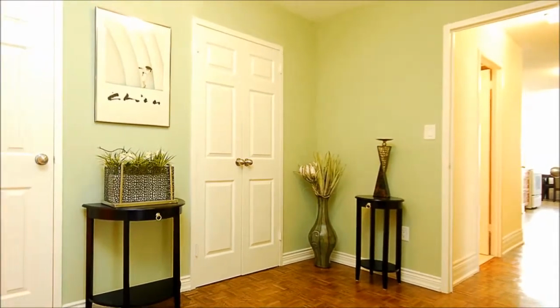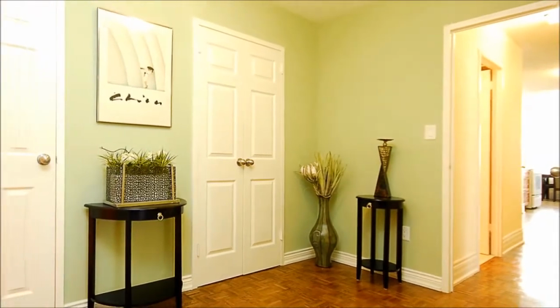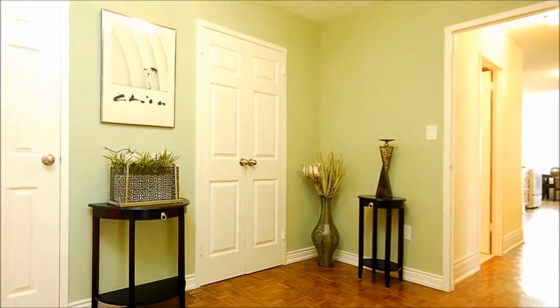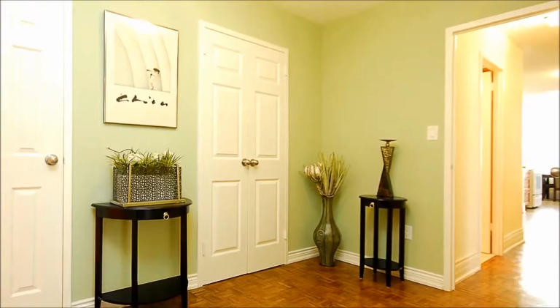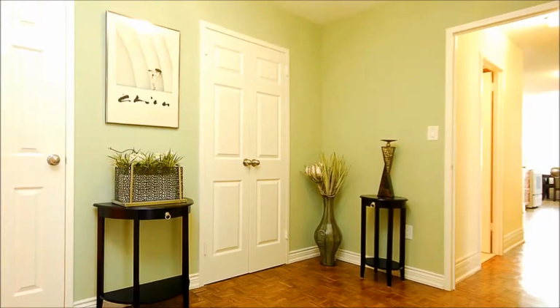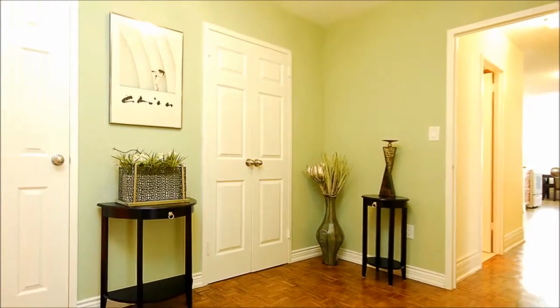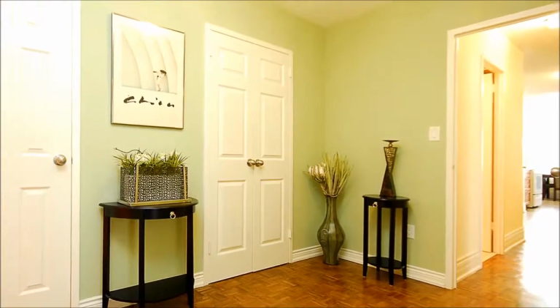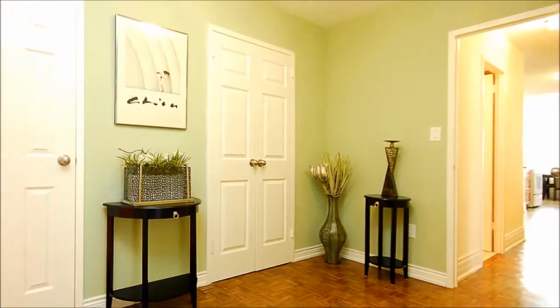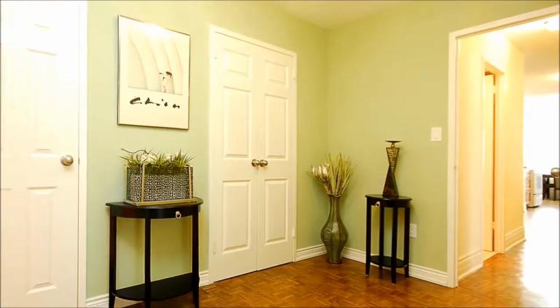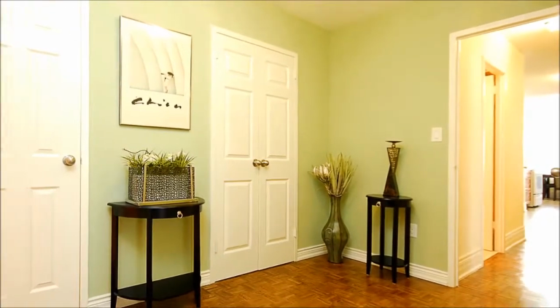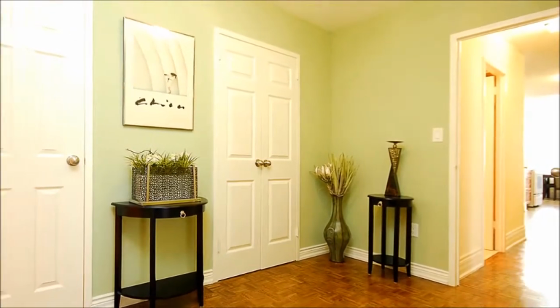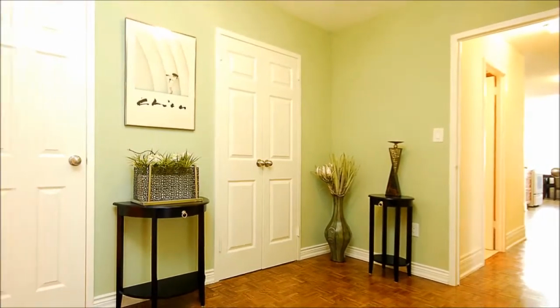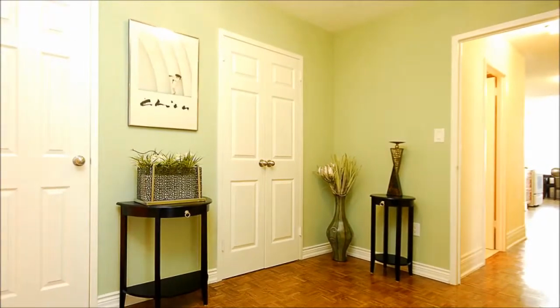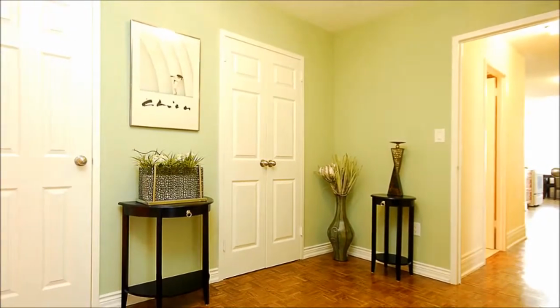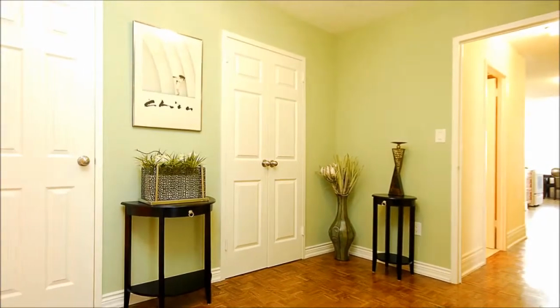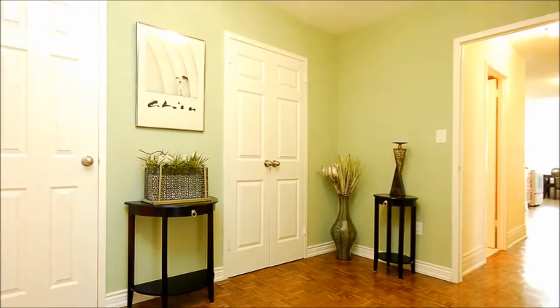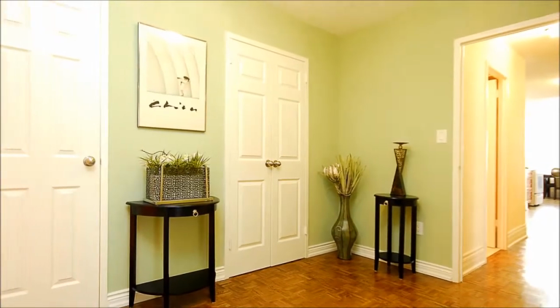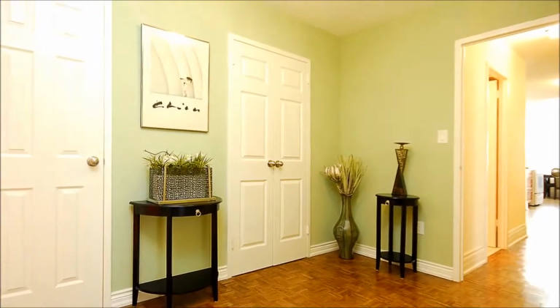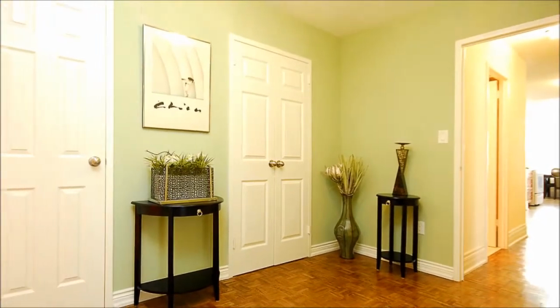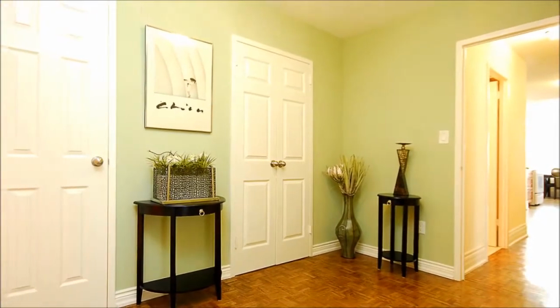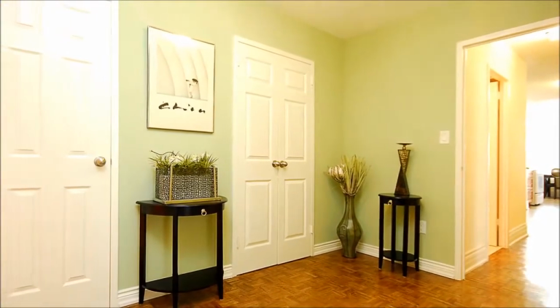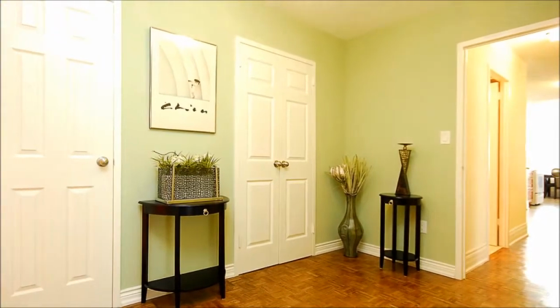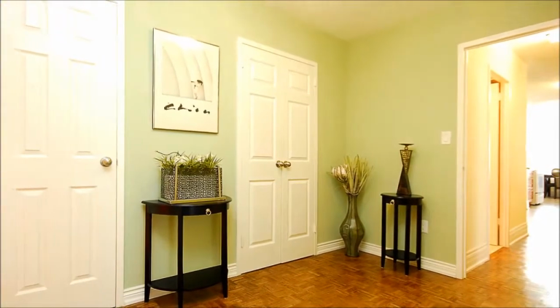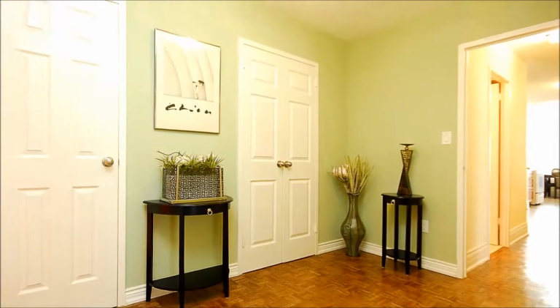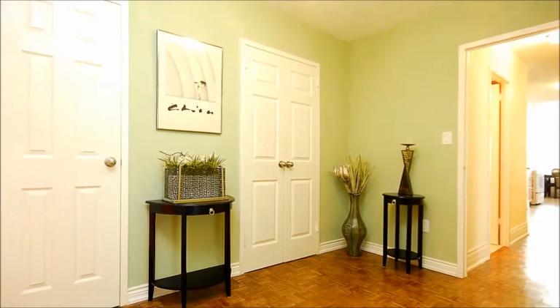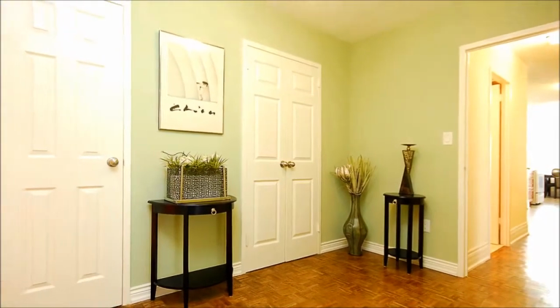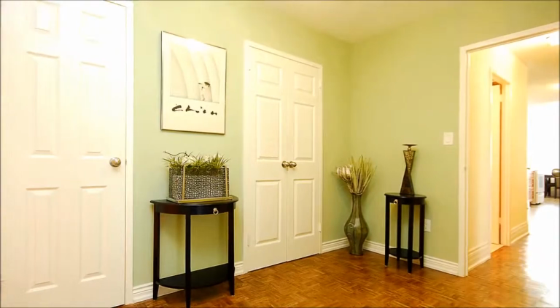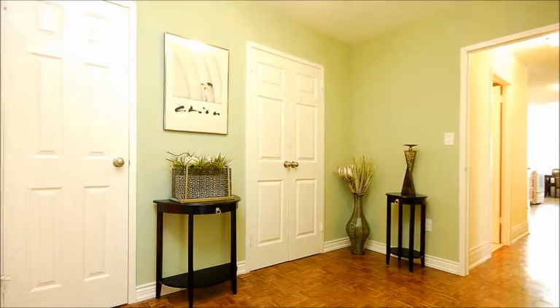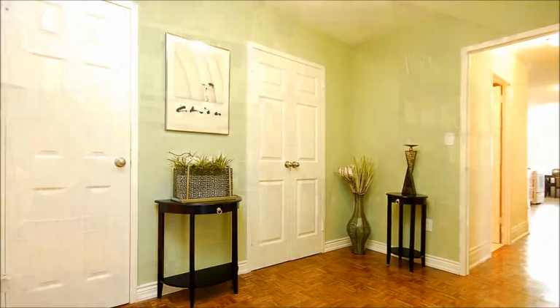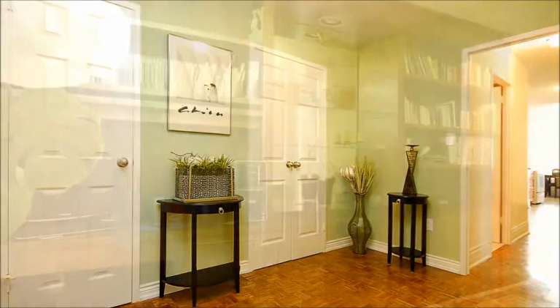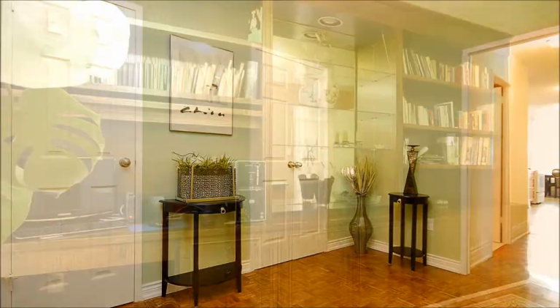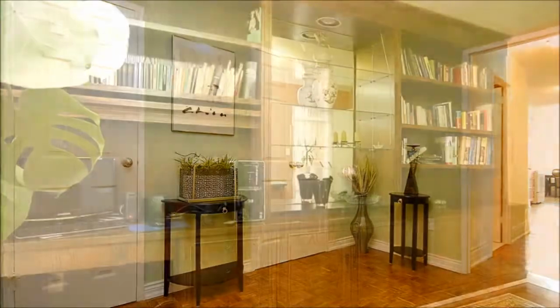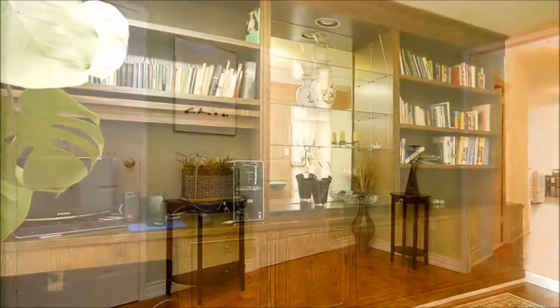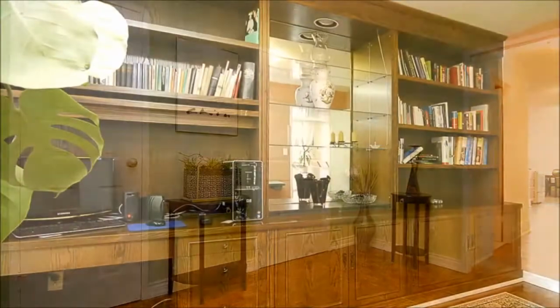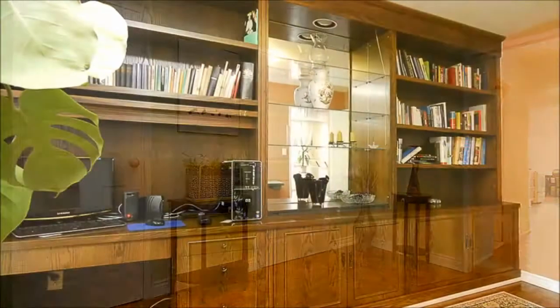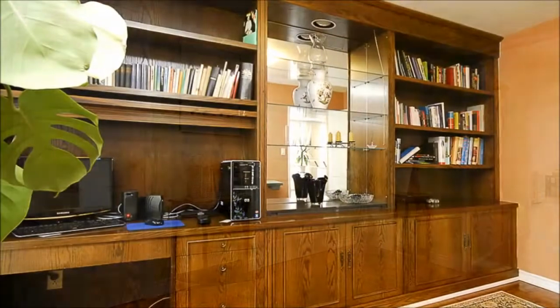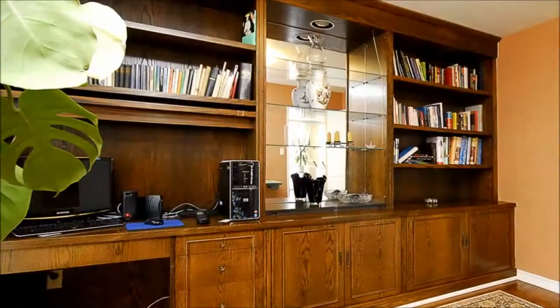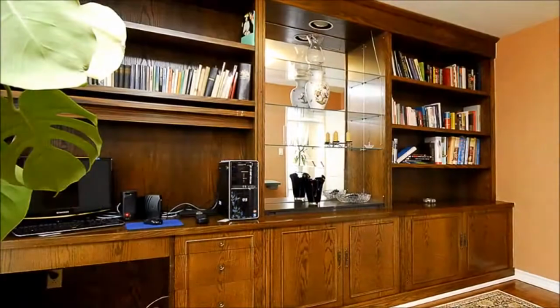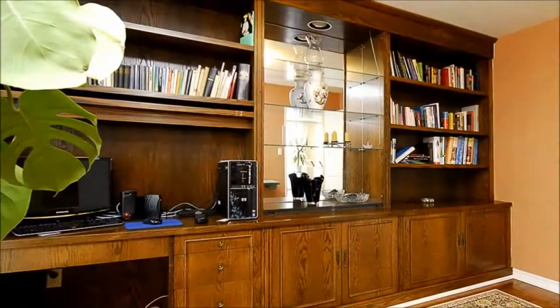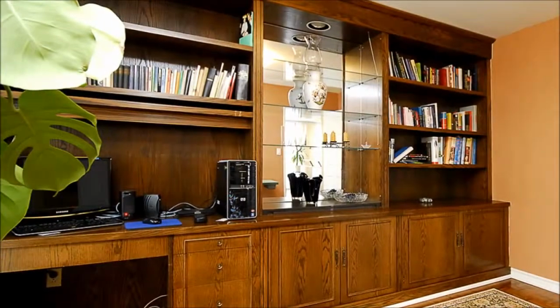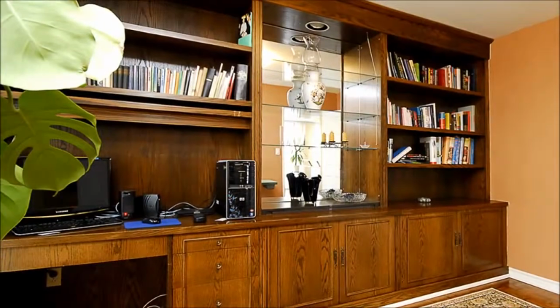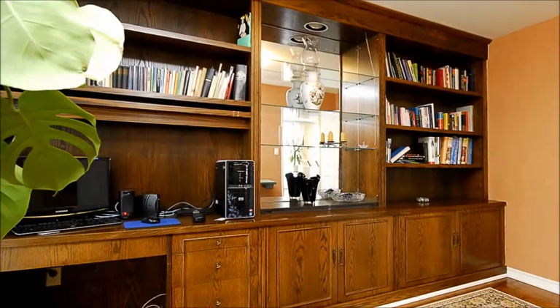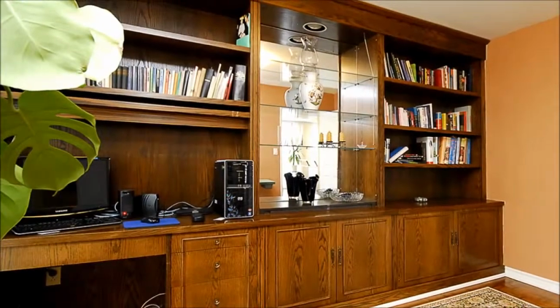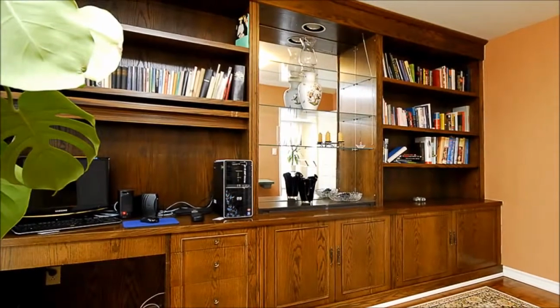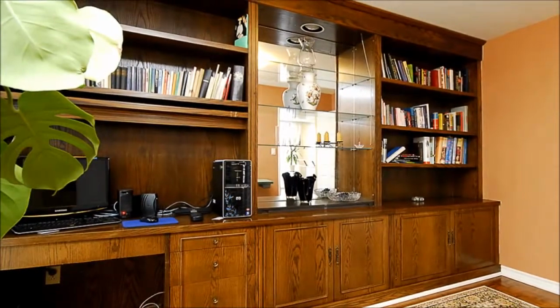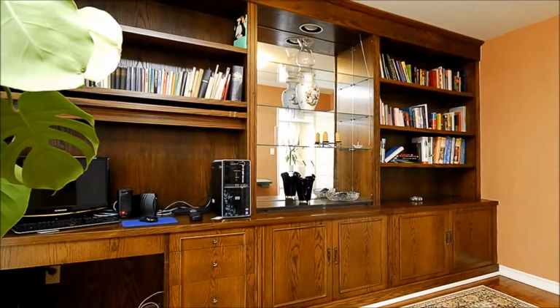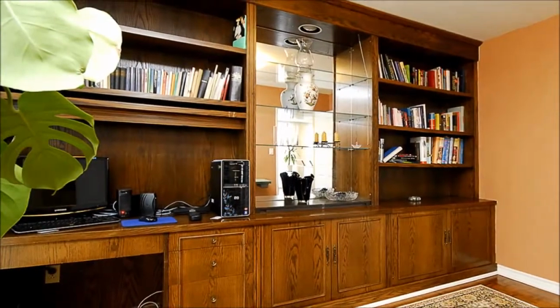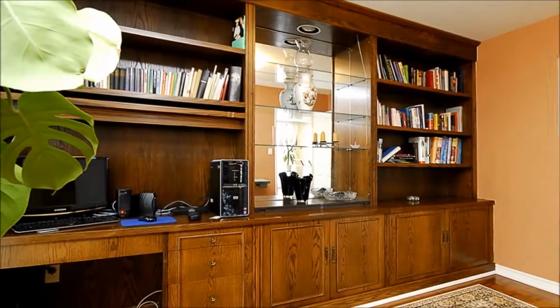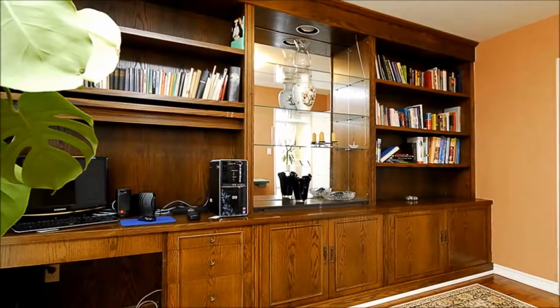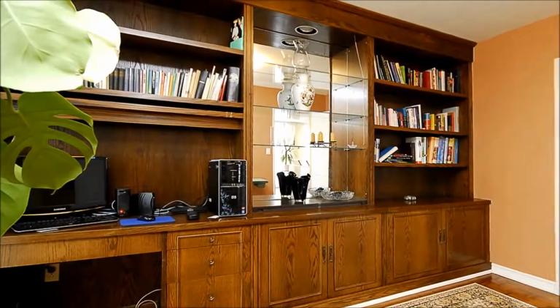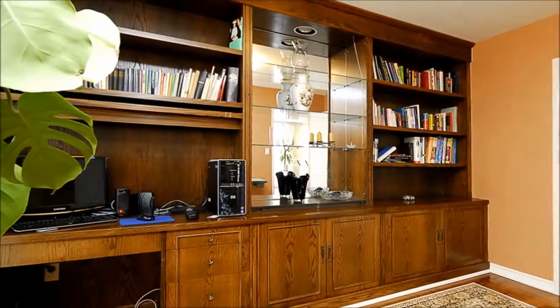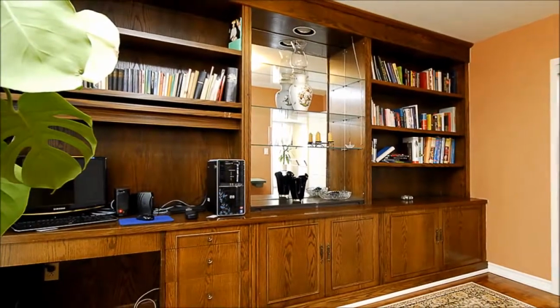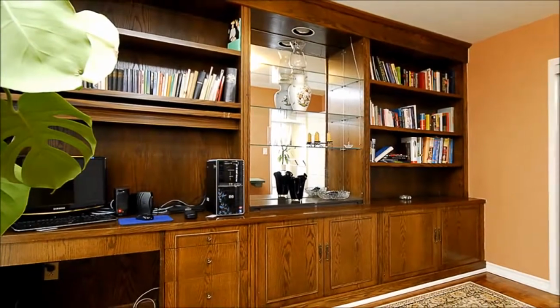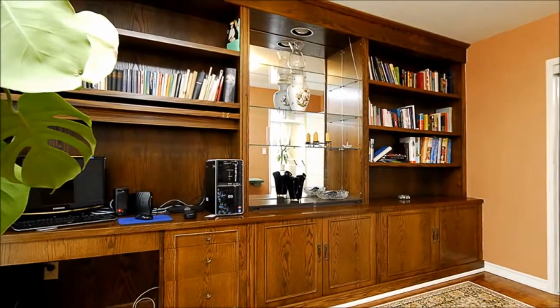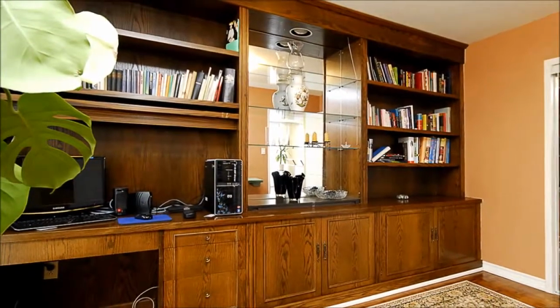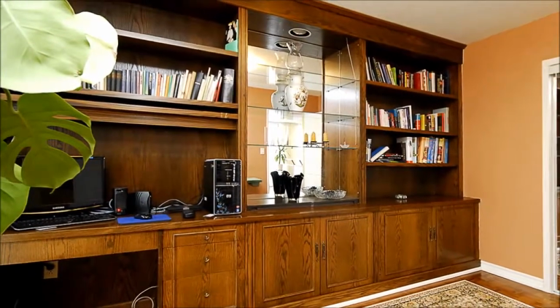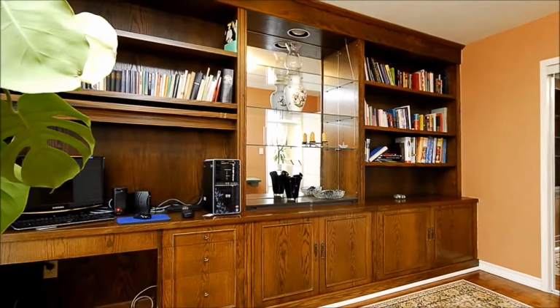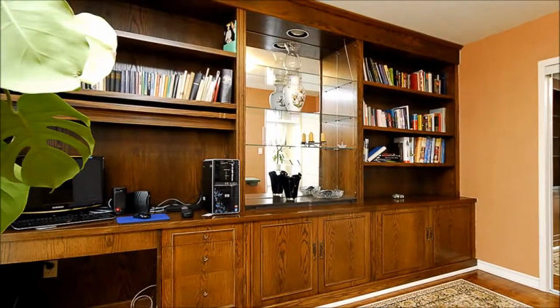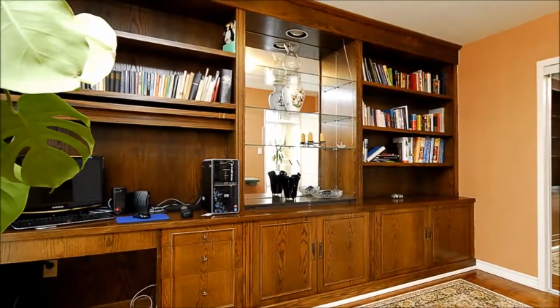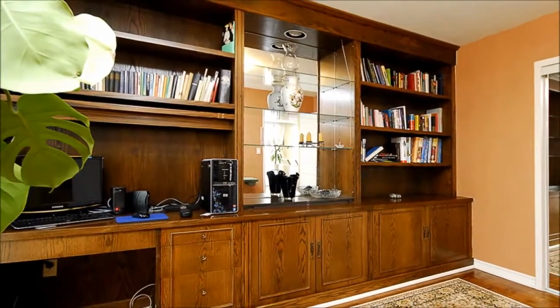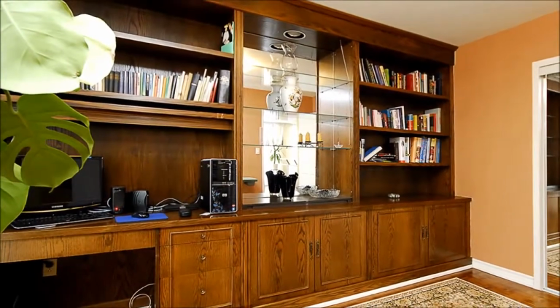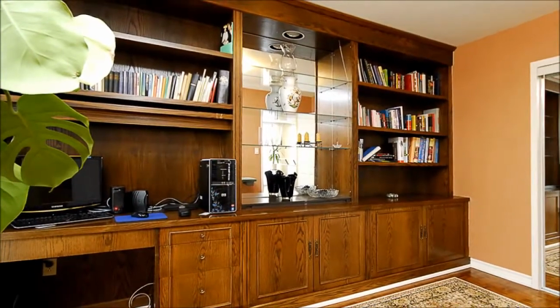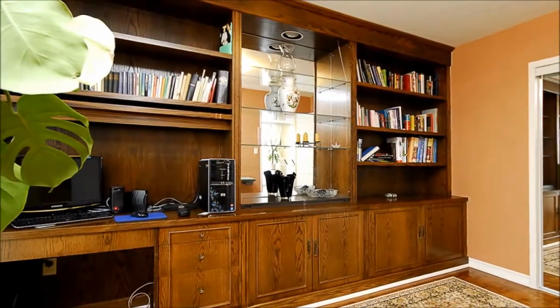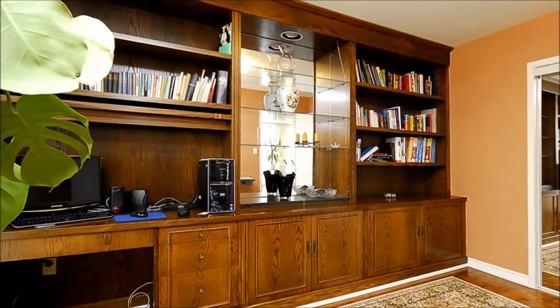The bedroom boasts an ensuite bath, while the third bedroom, equipped with an extensive wall unit, provides you with the opportunity to have a great home office.